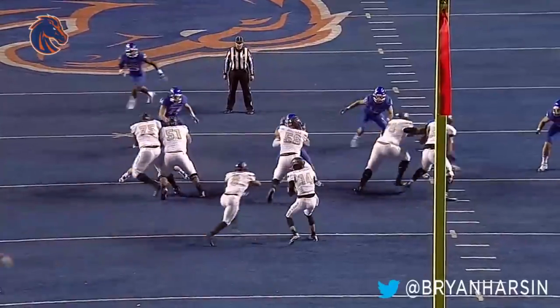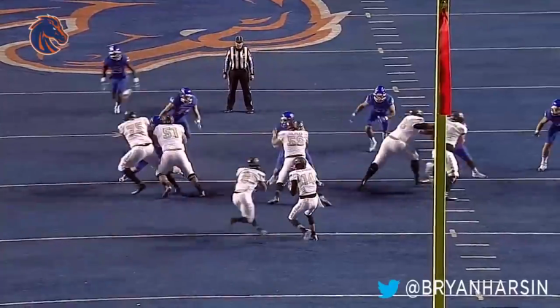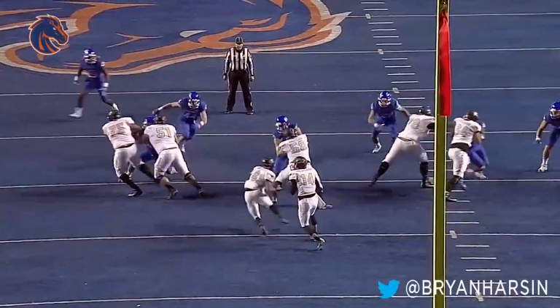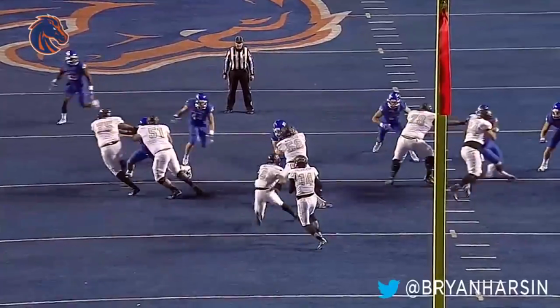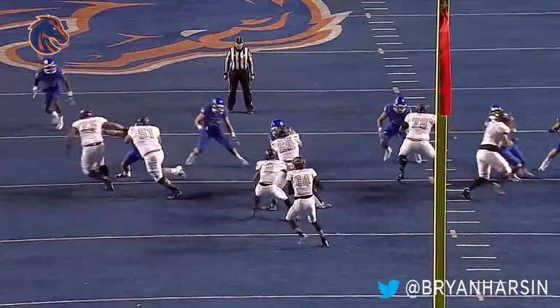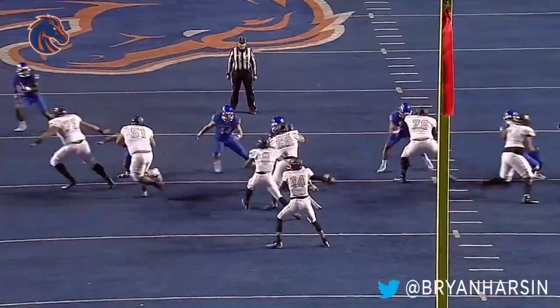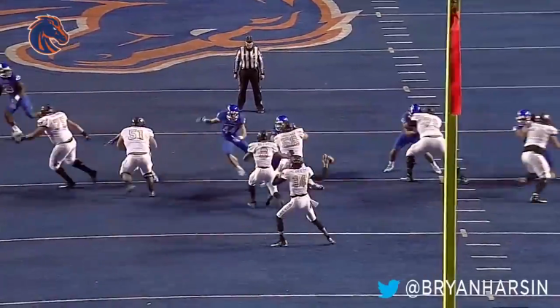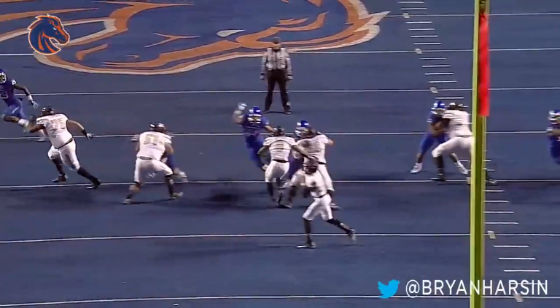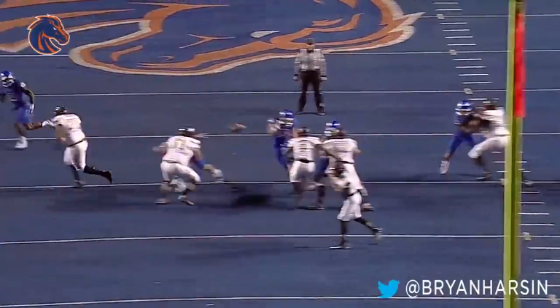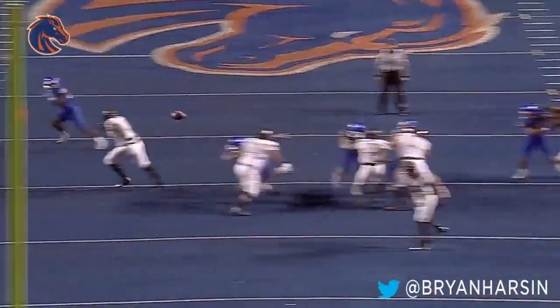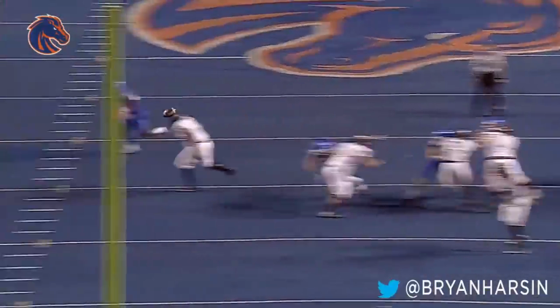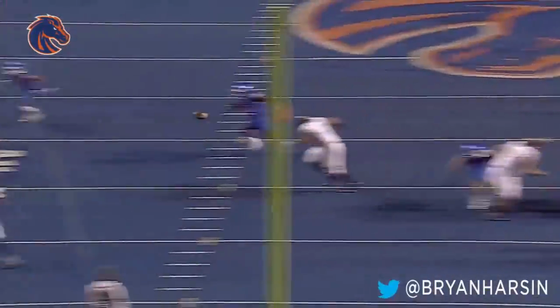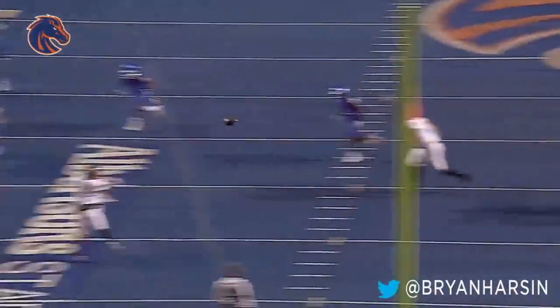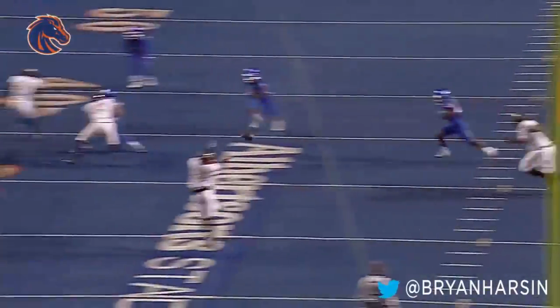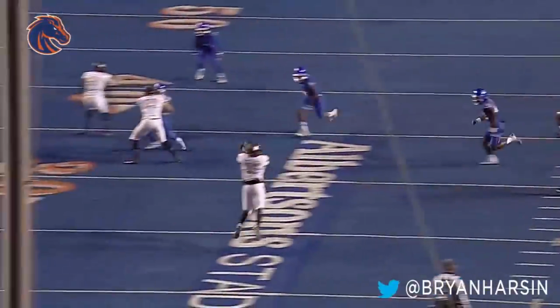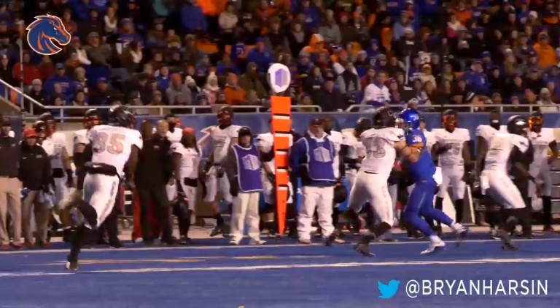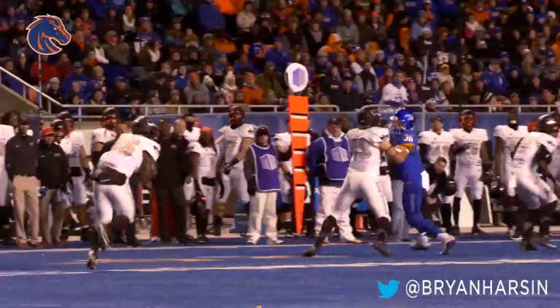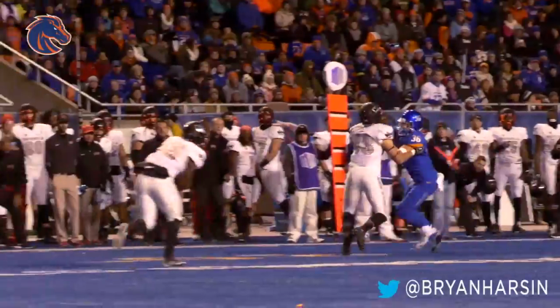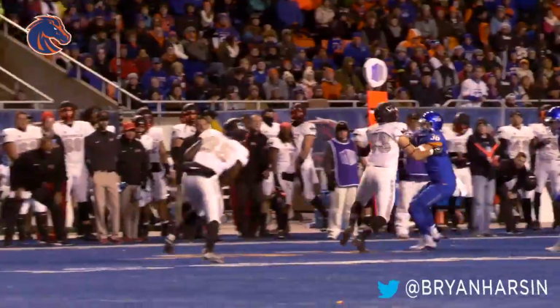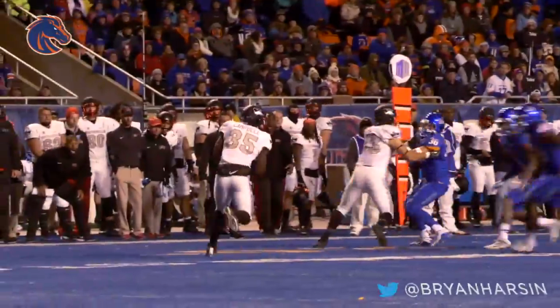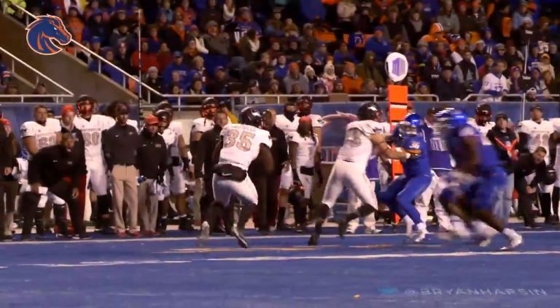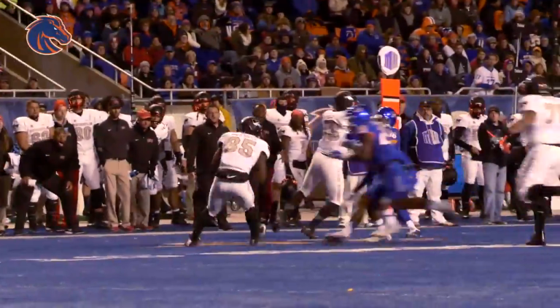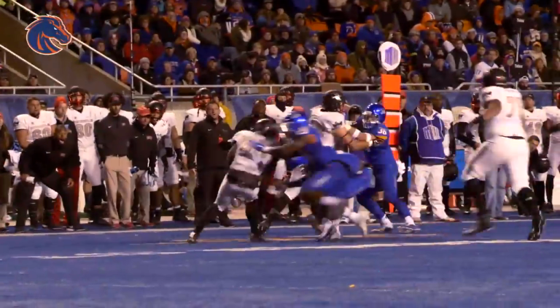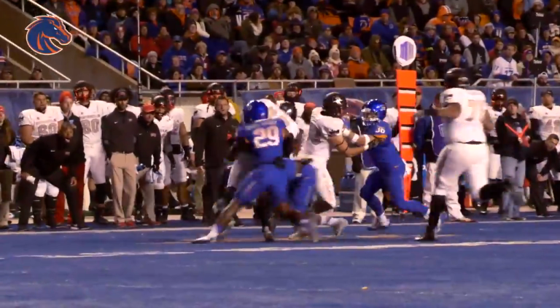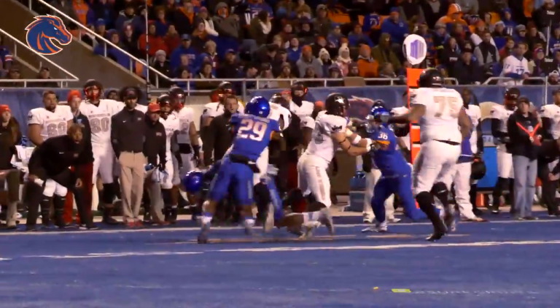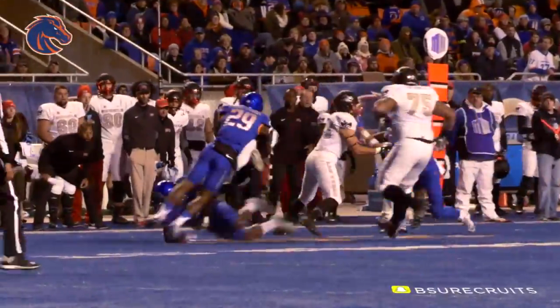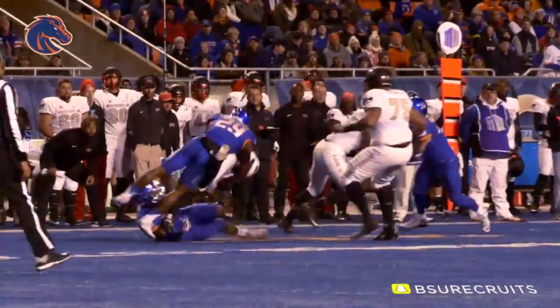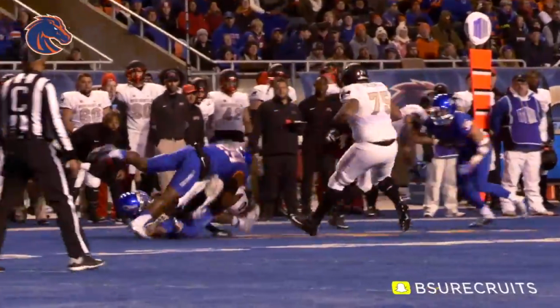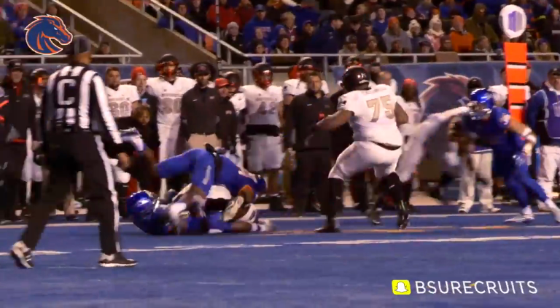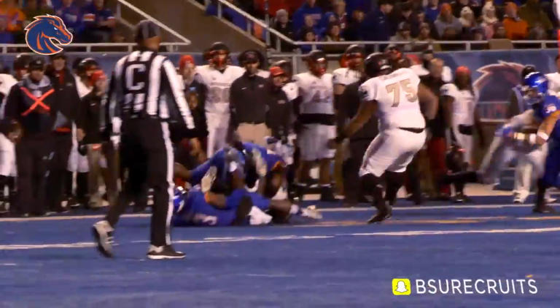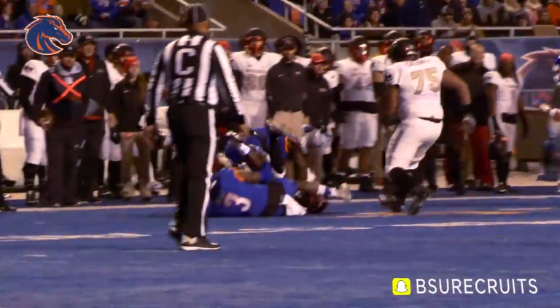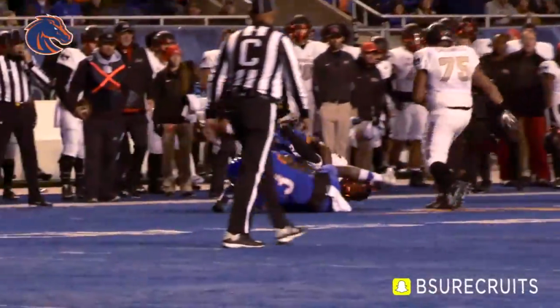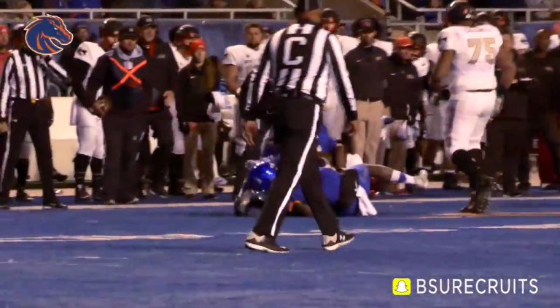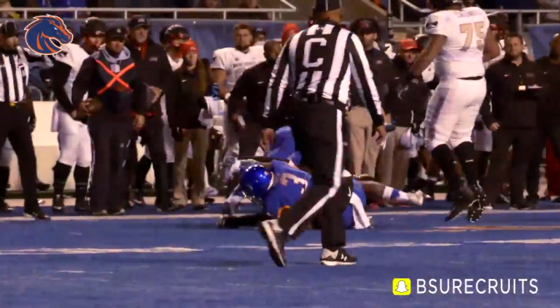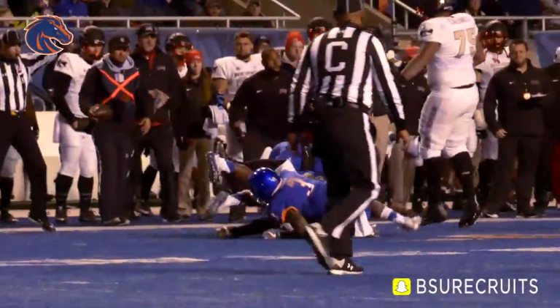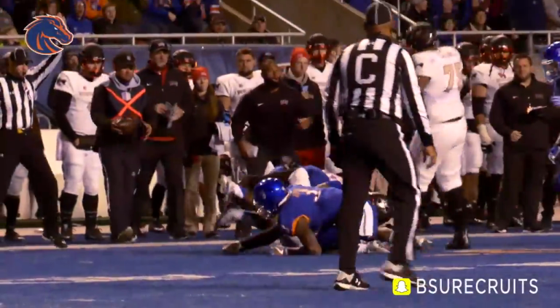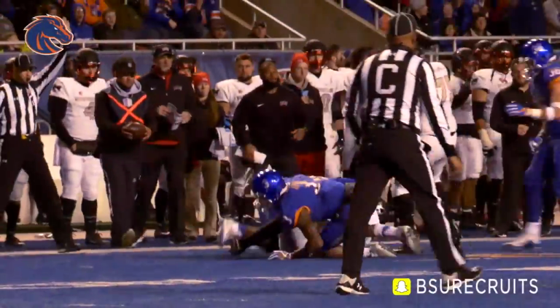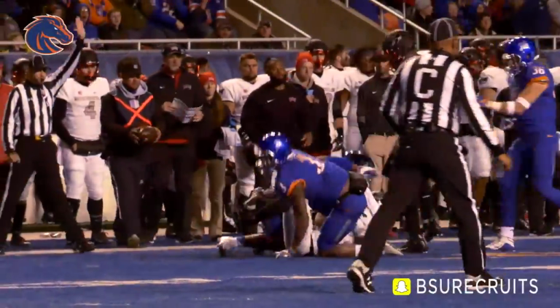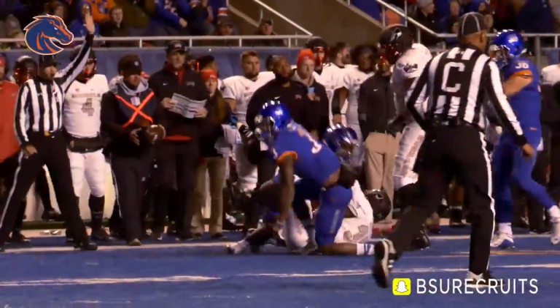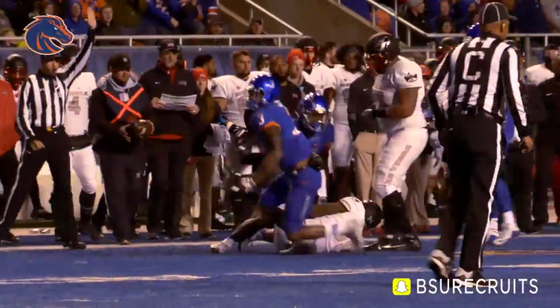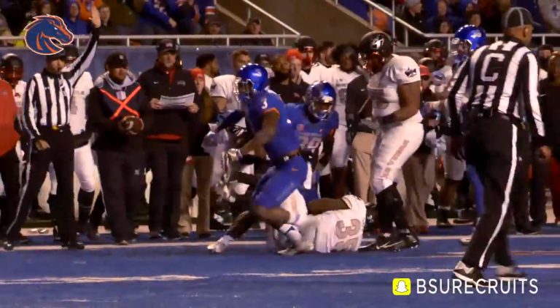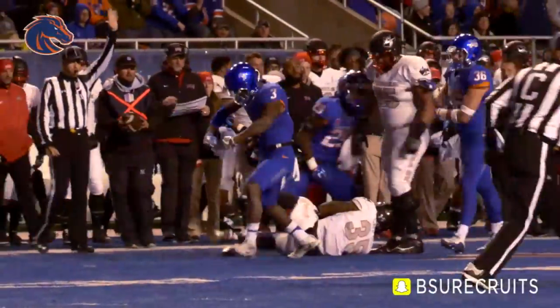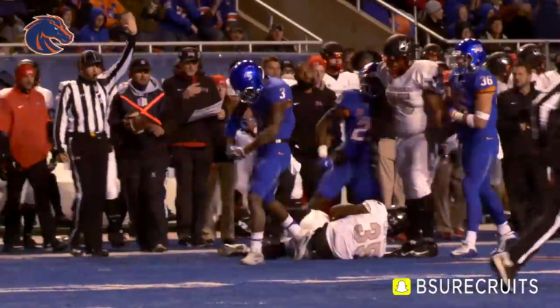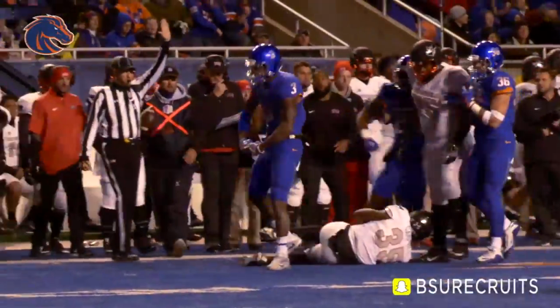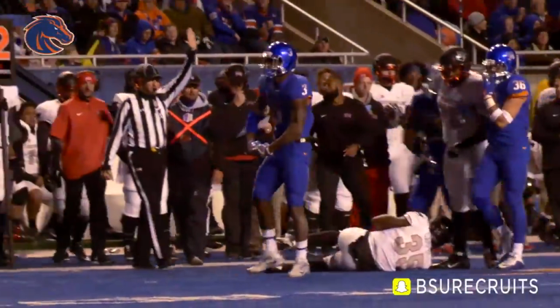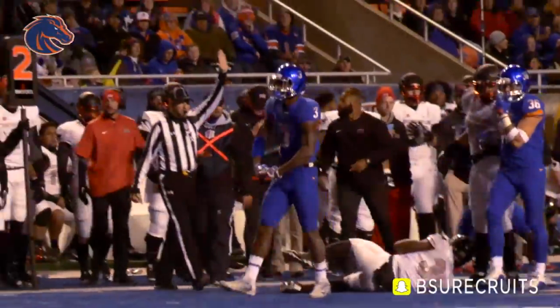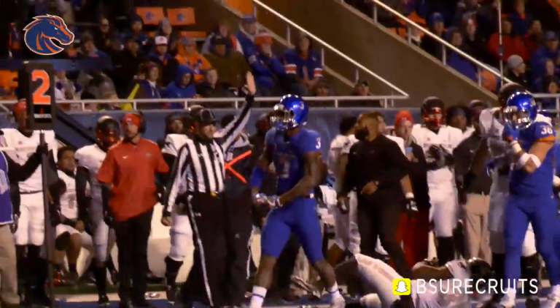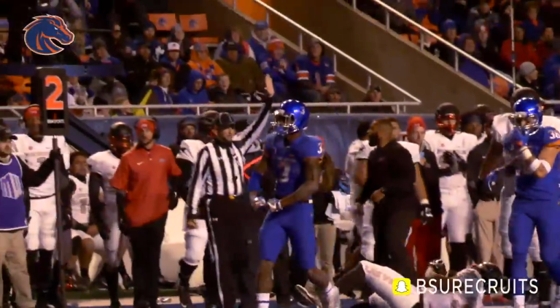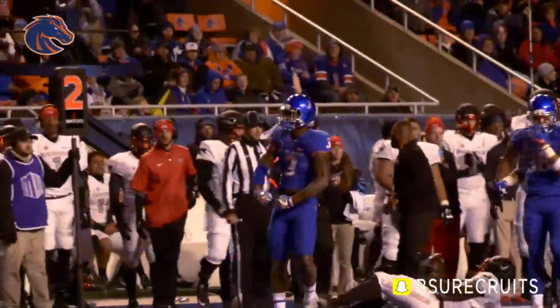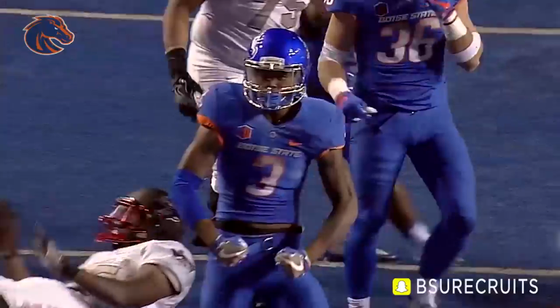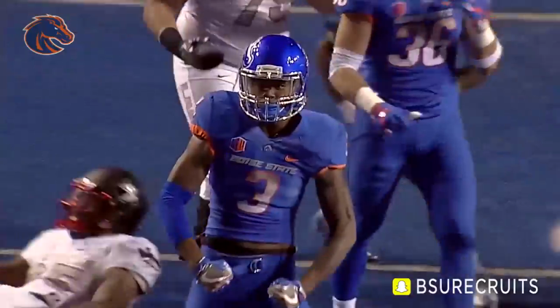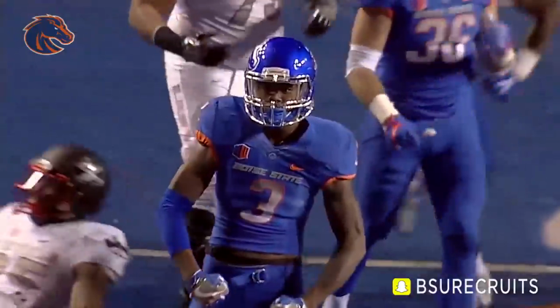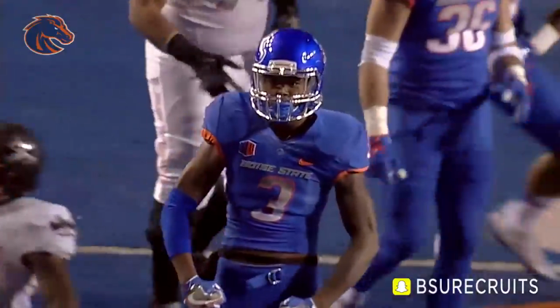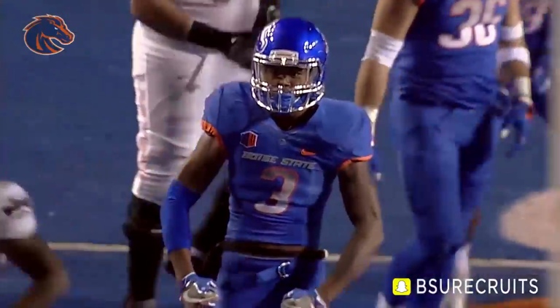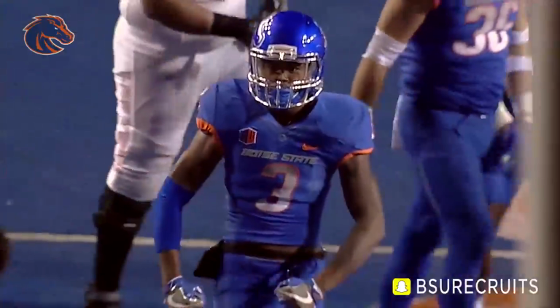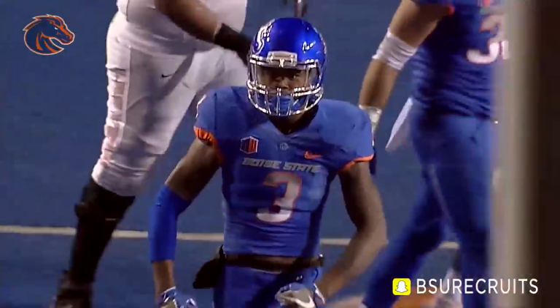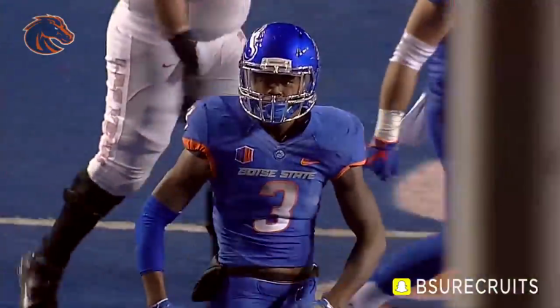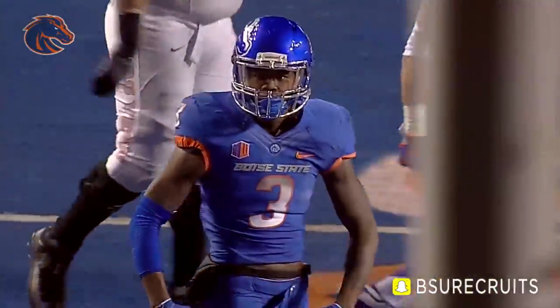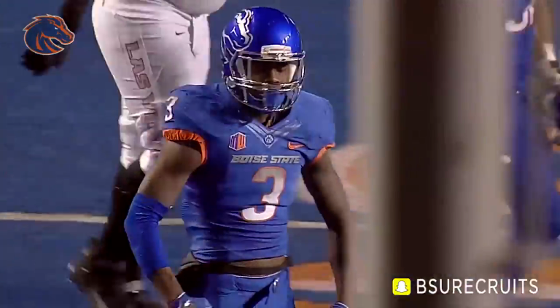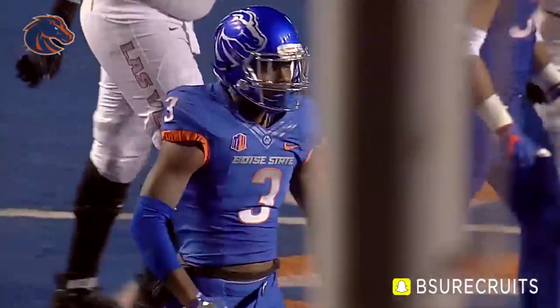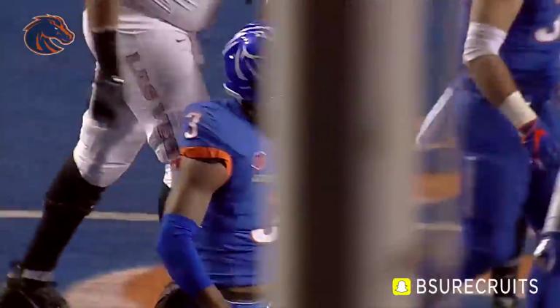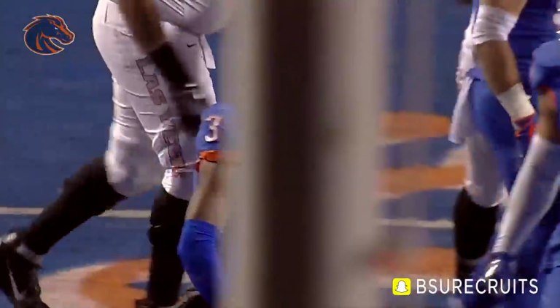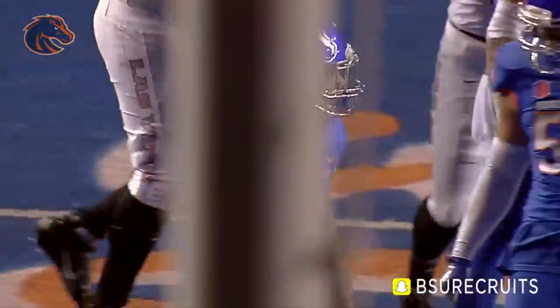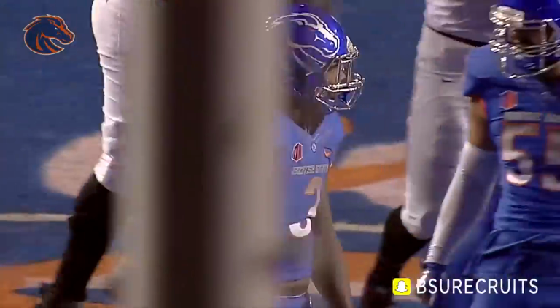Swing it out to the perimeter, and Xavier Campbell just gets blown up by Dylan Sumner-Garner and Chancellor James.